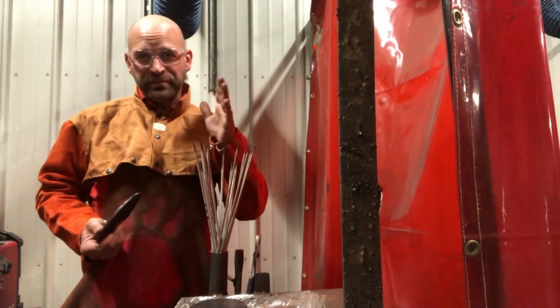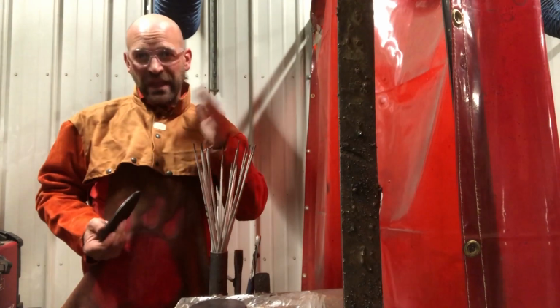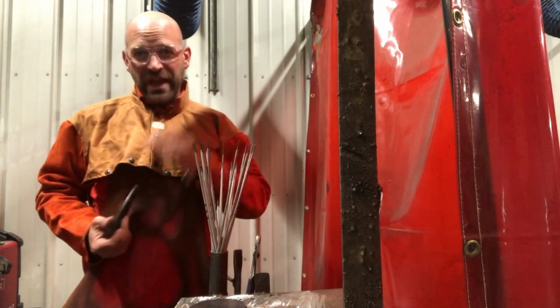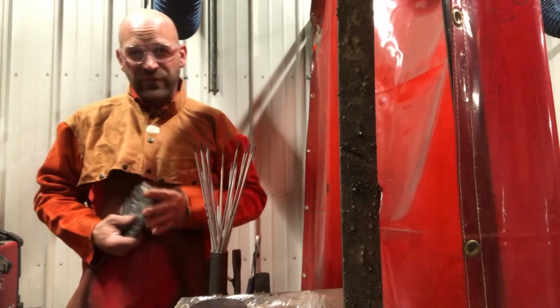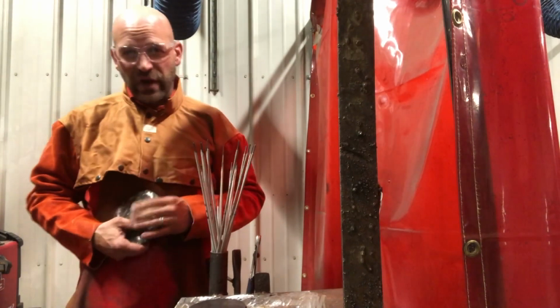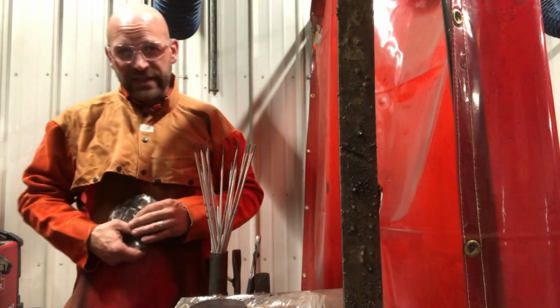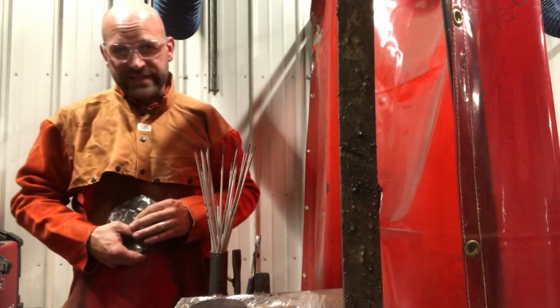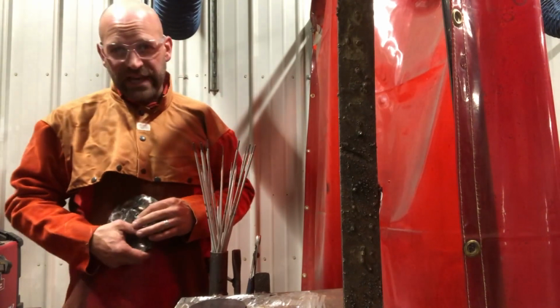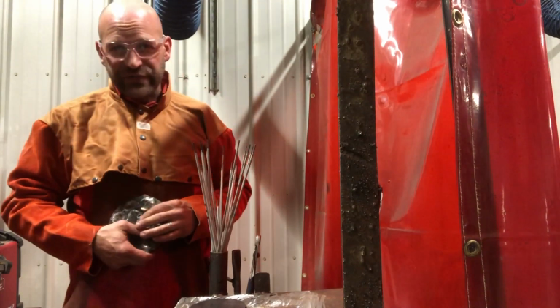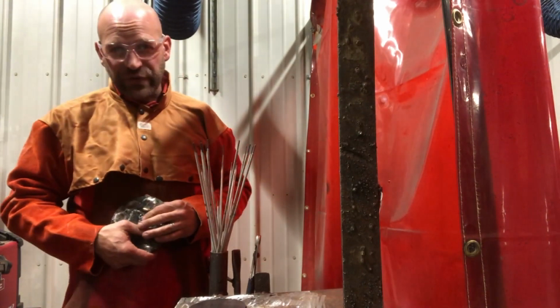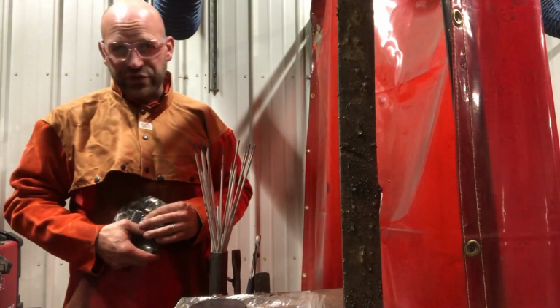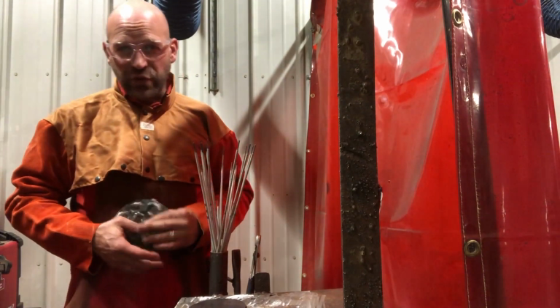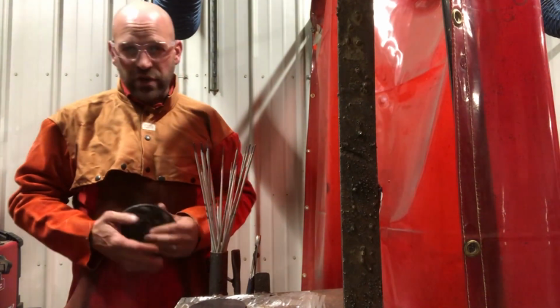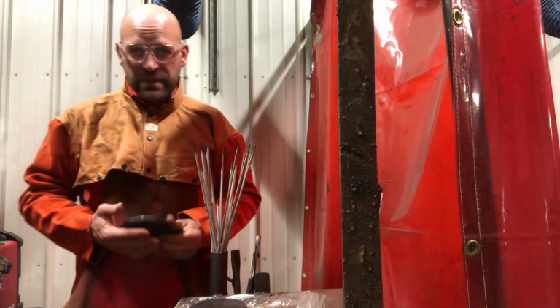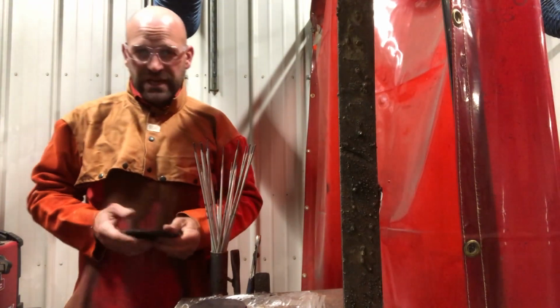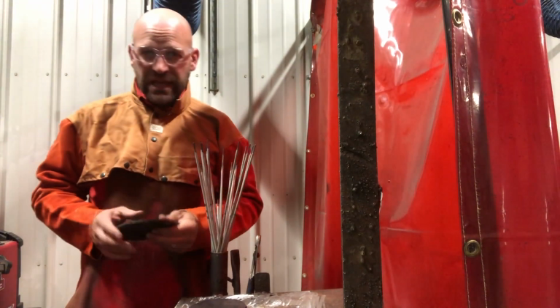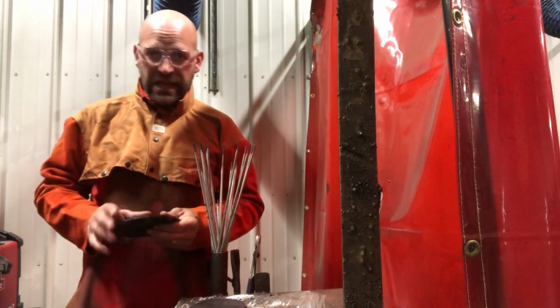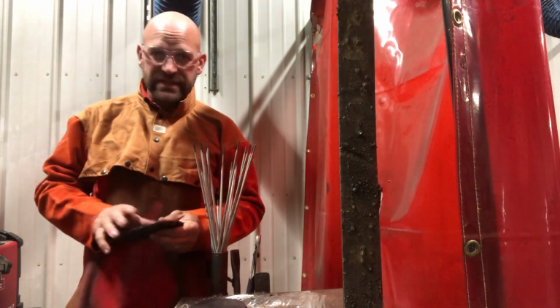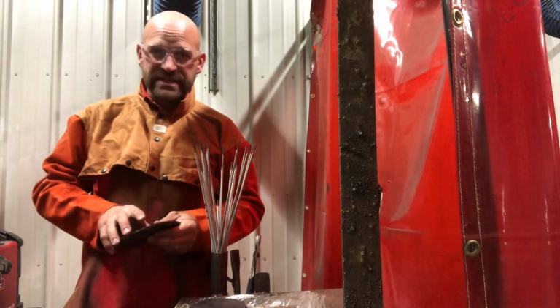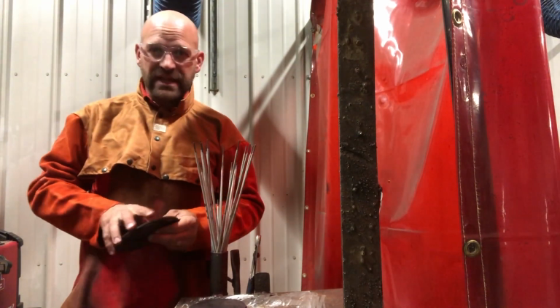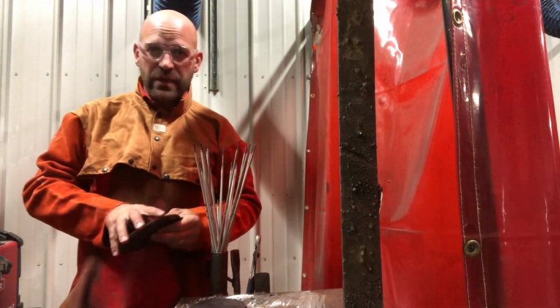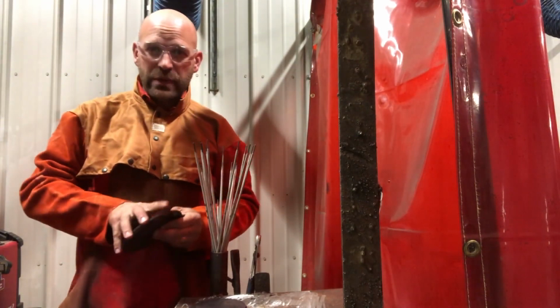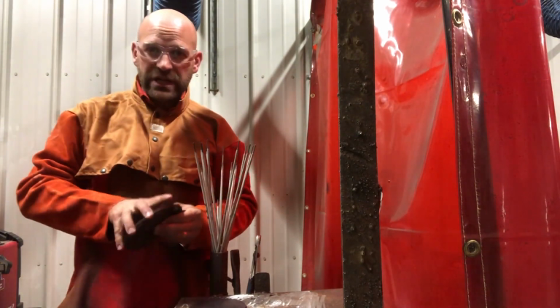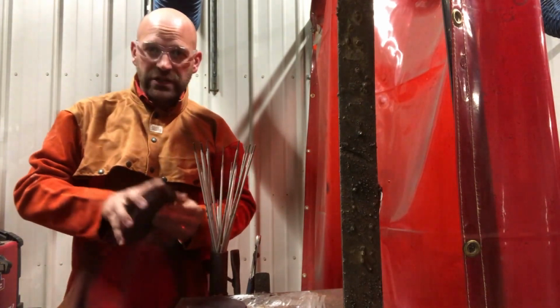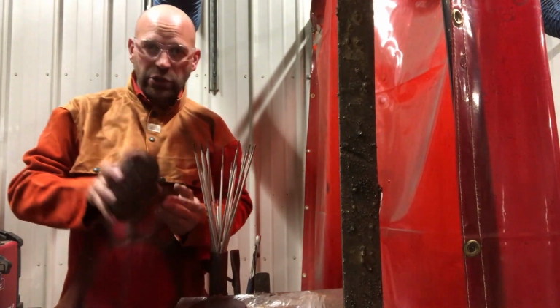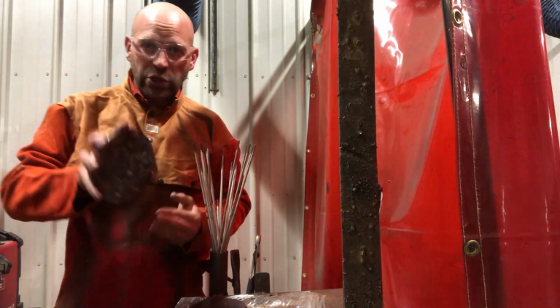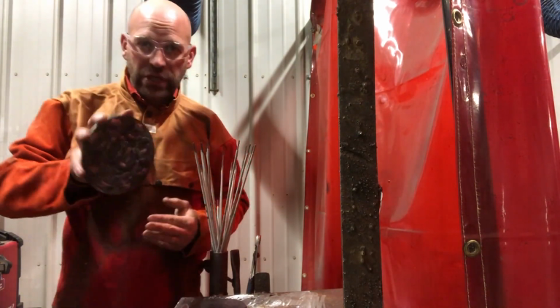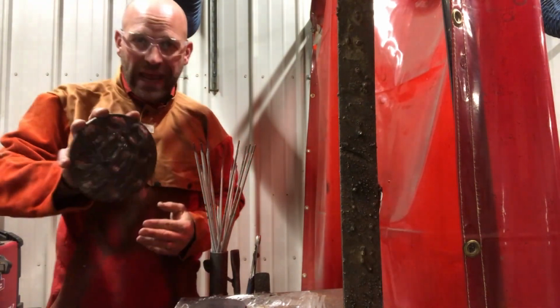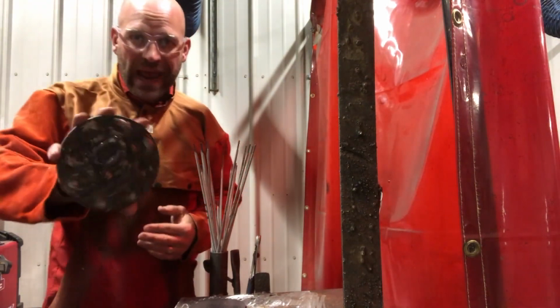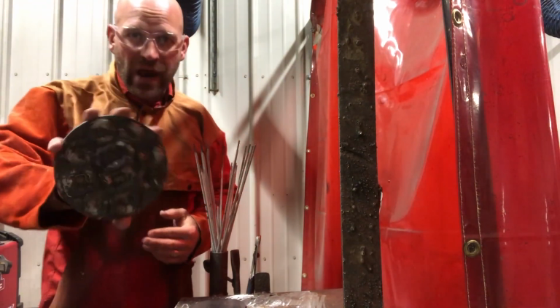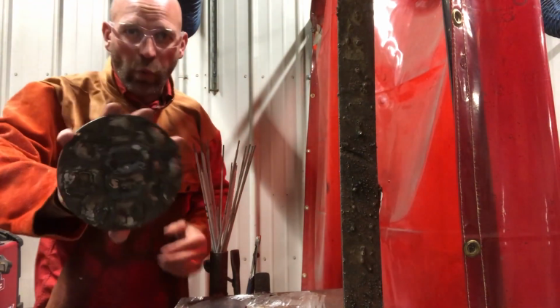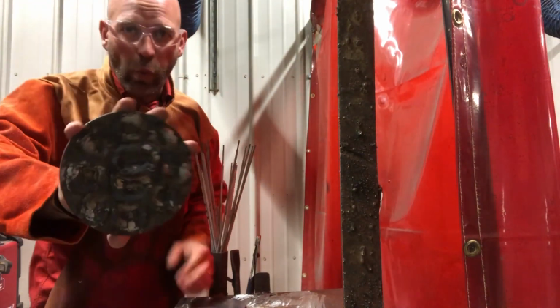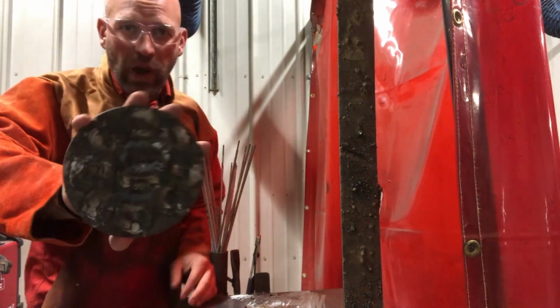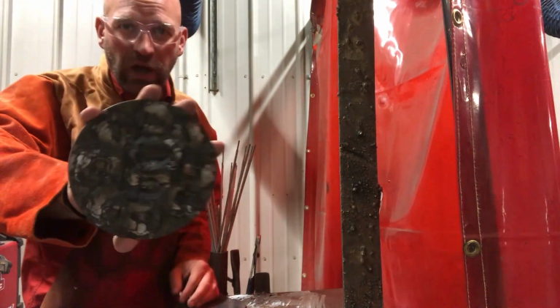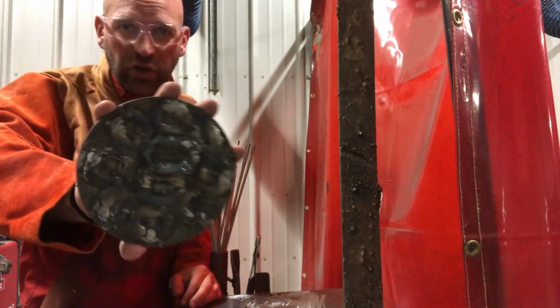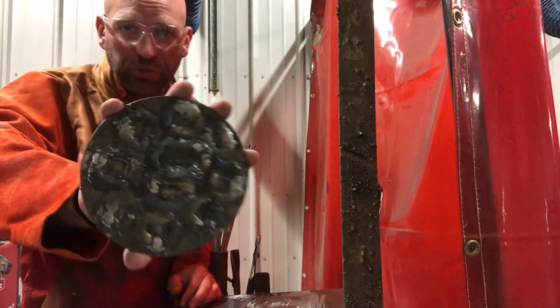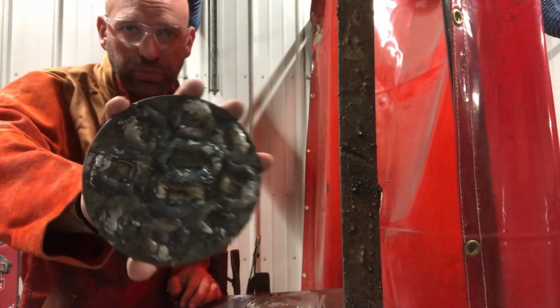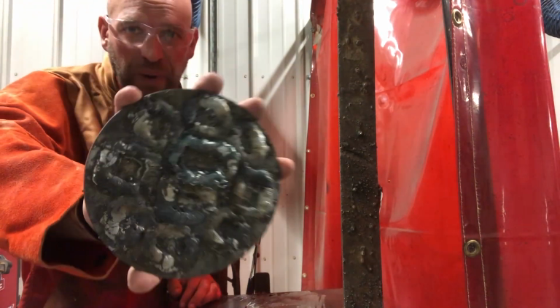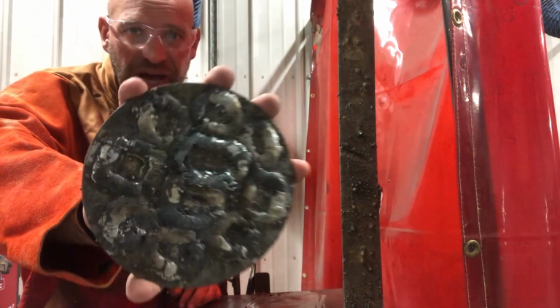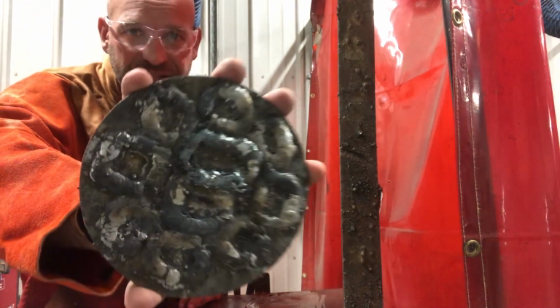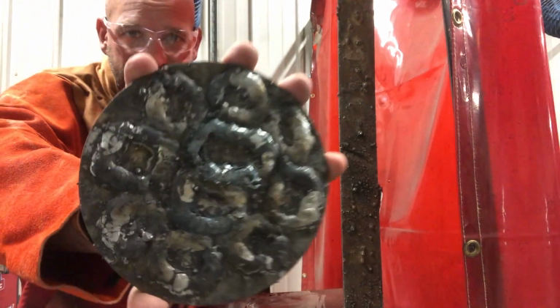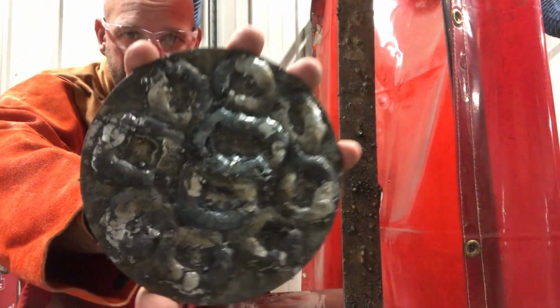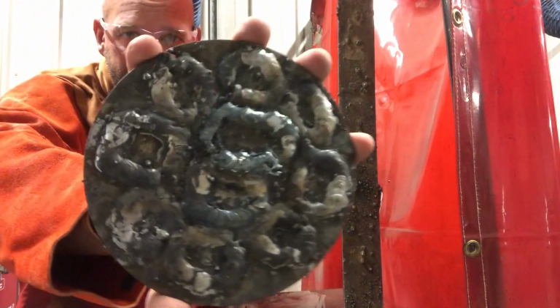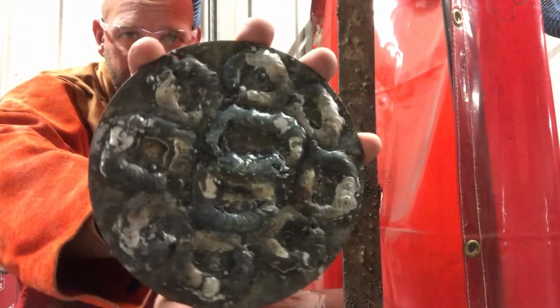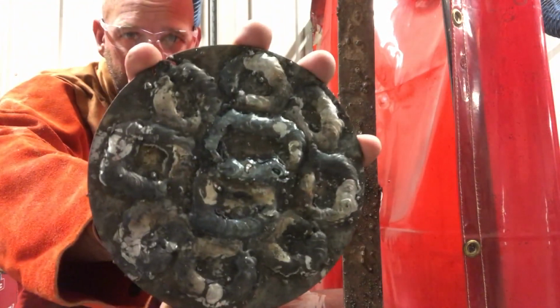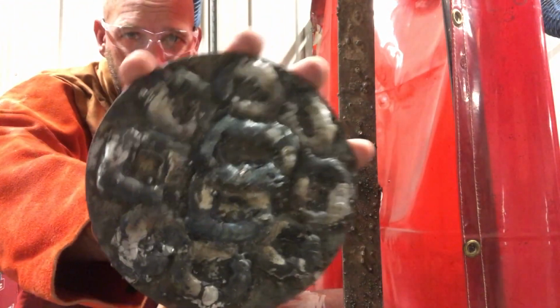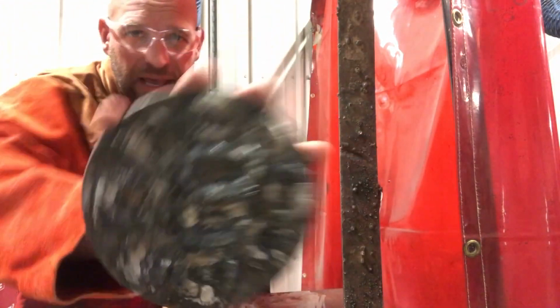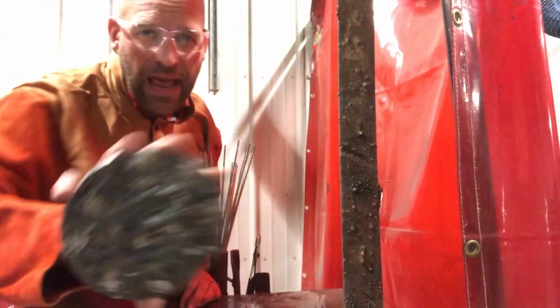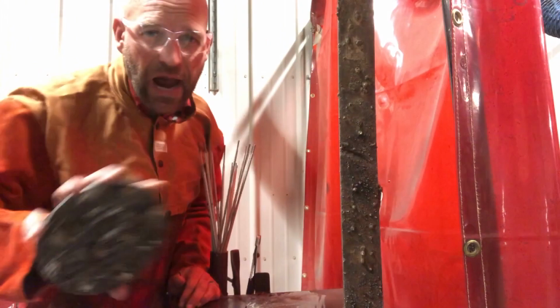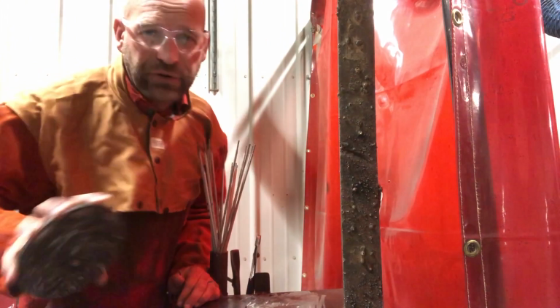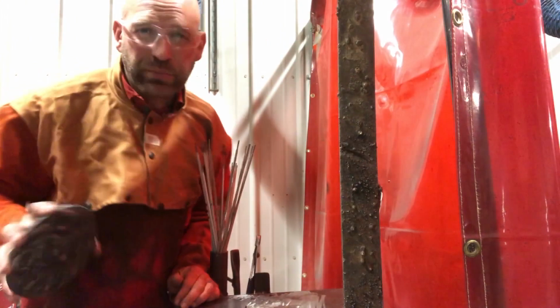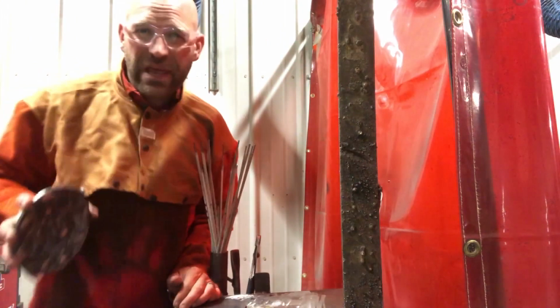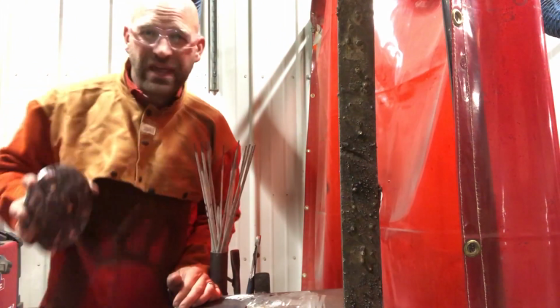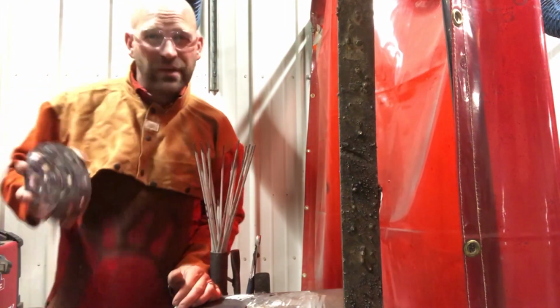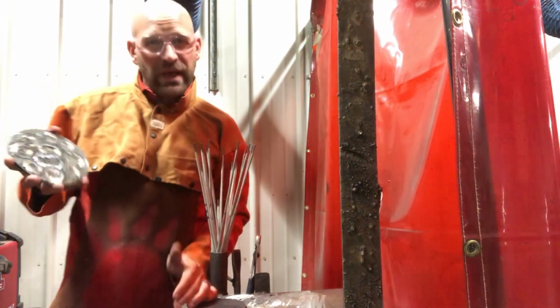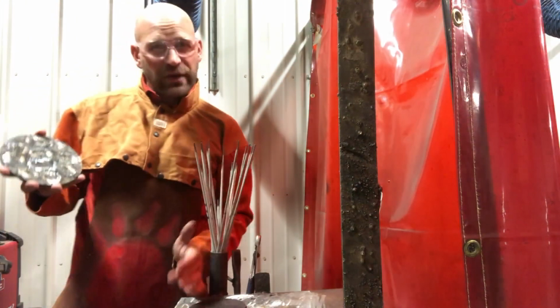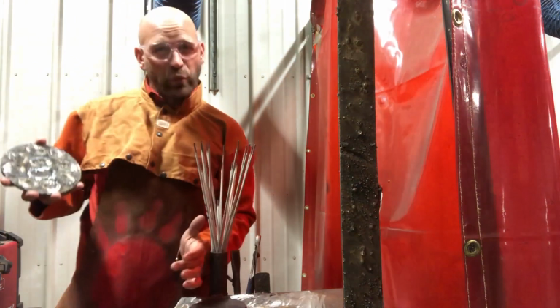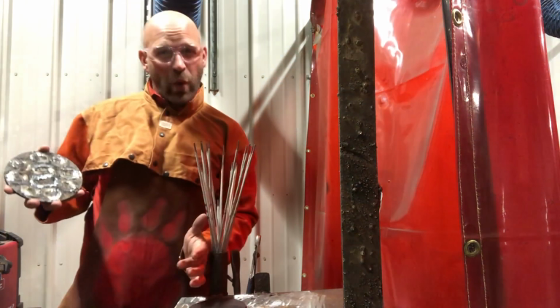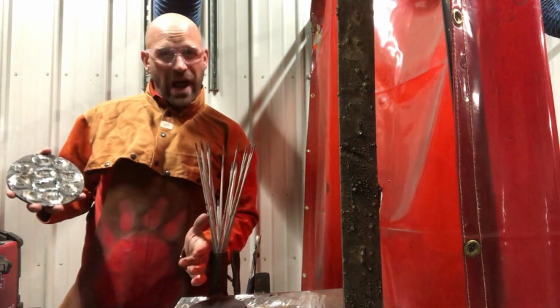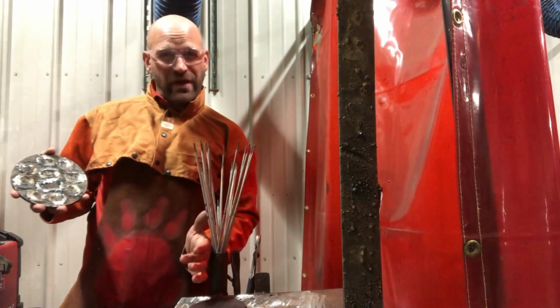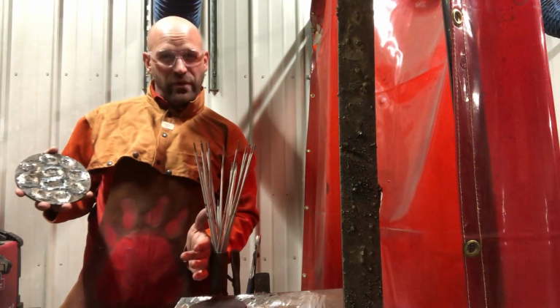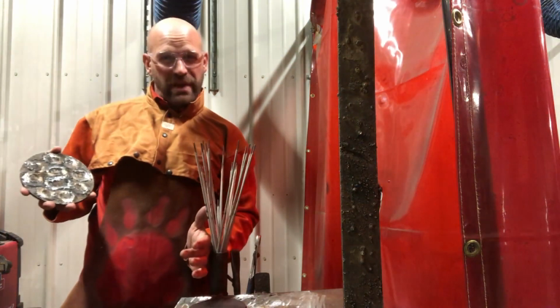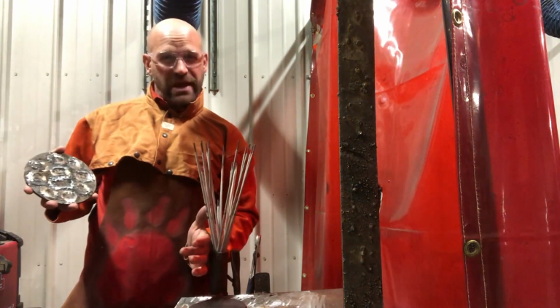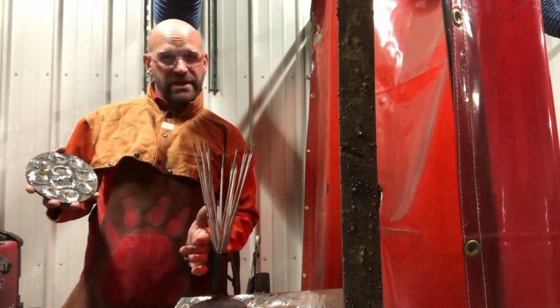Hey friends, thanks for joining me again. Today we need to look at weld buttons, how to make them and why we make them.